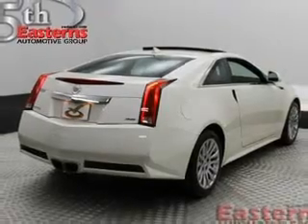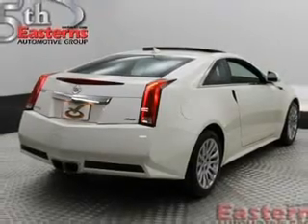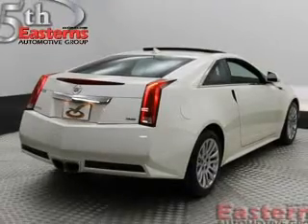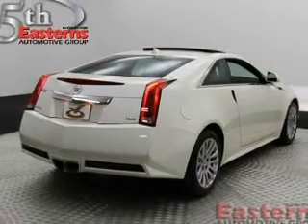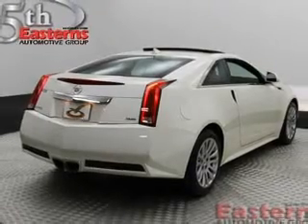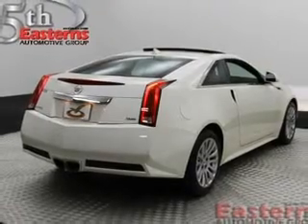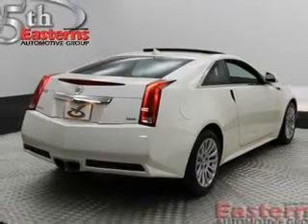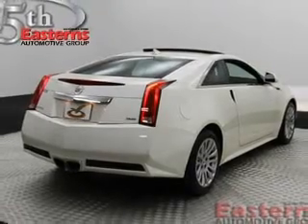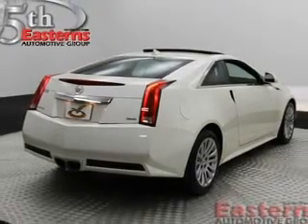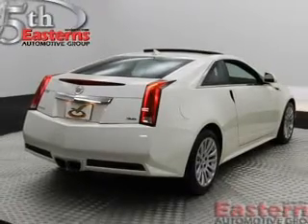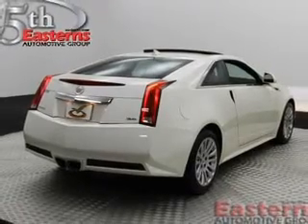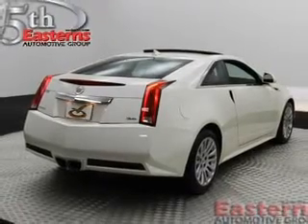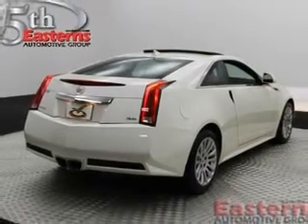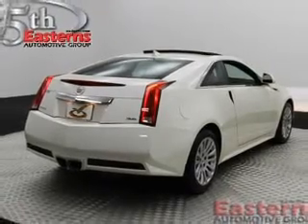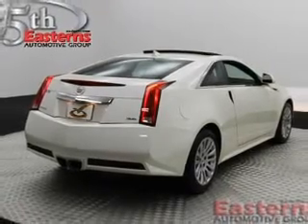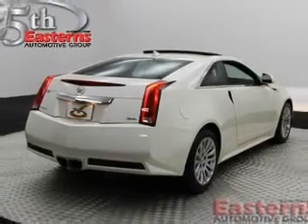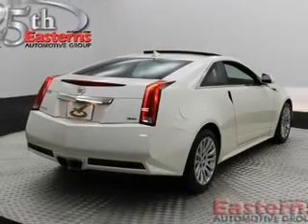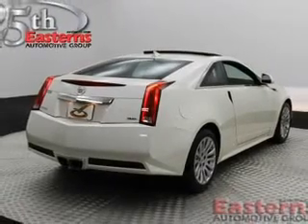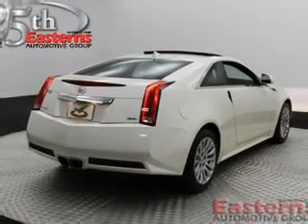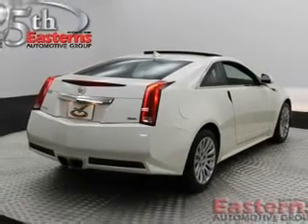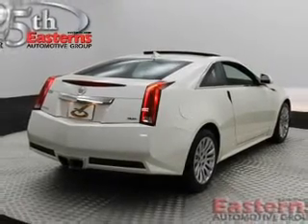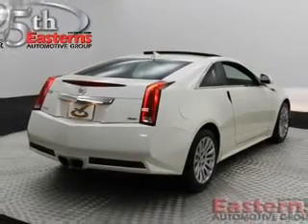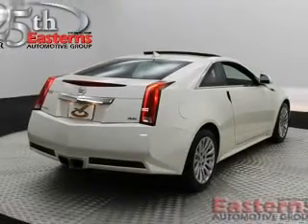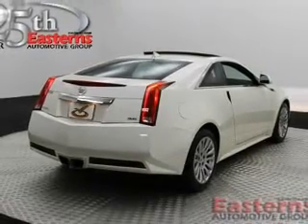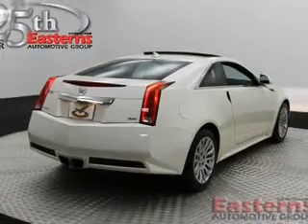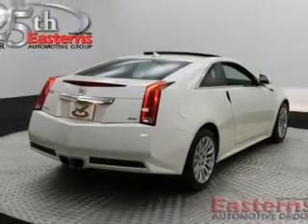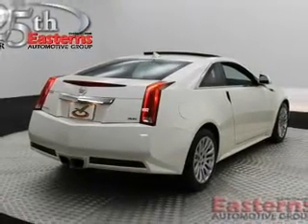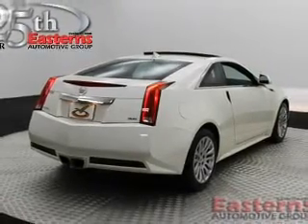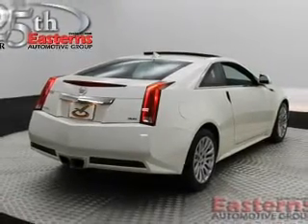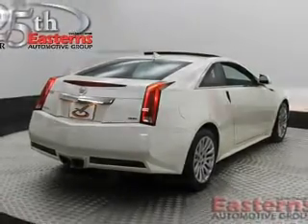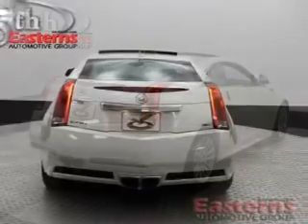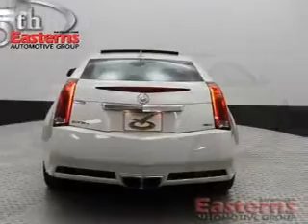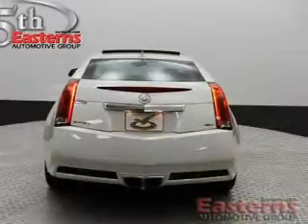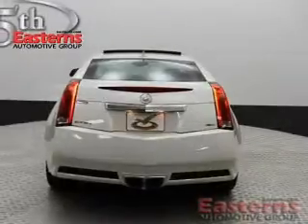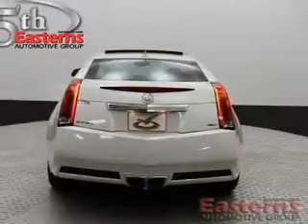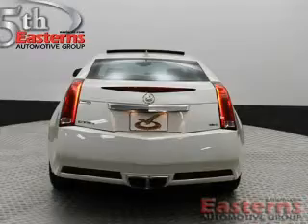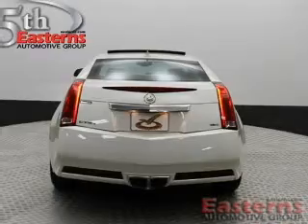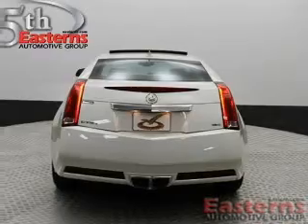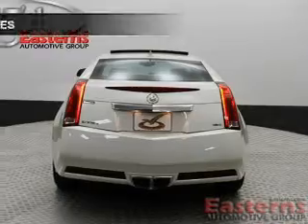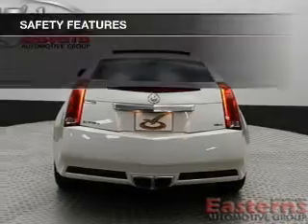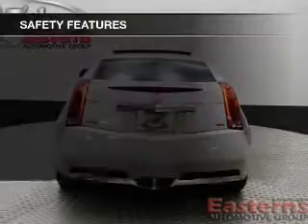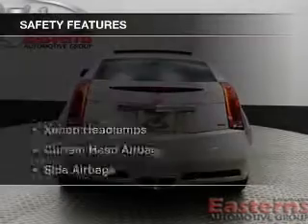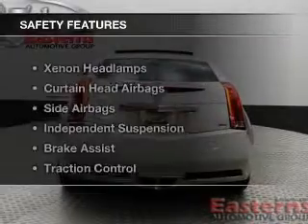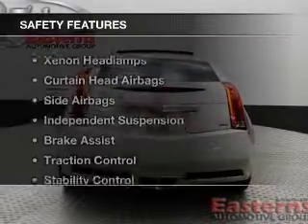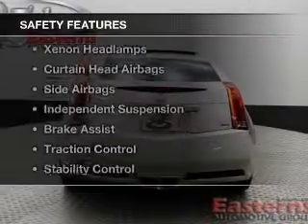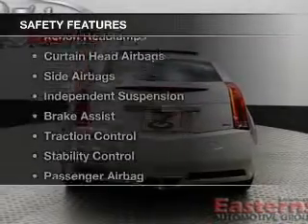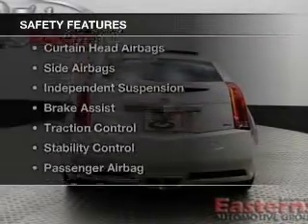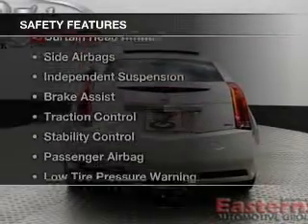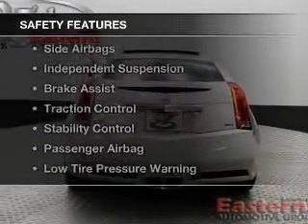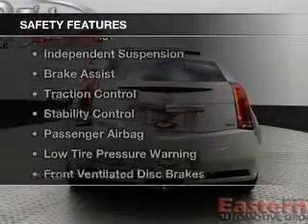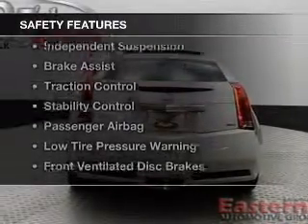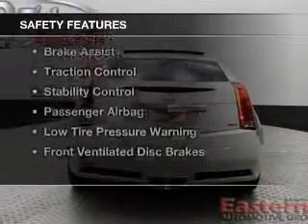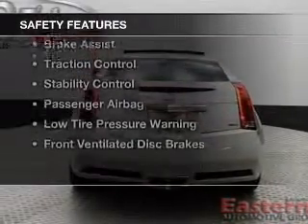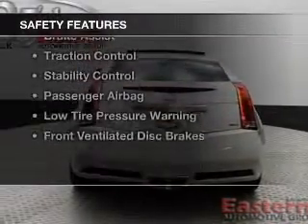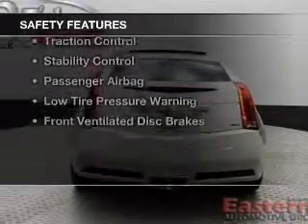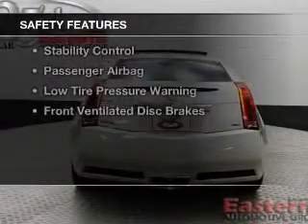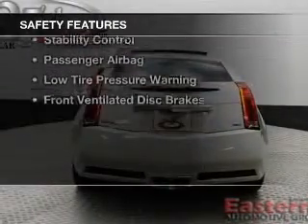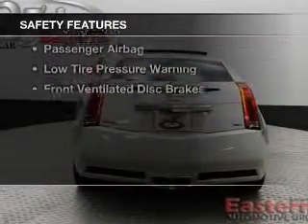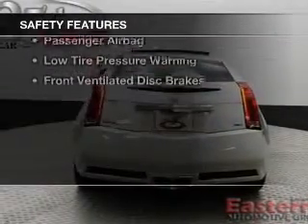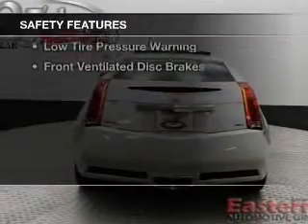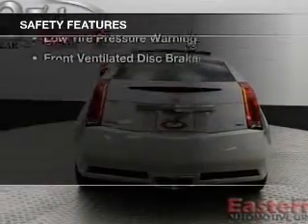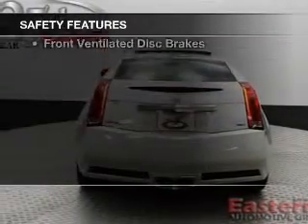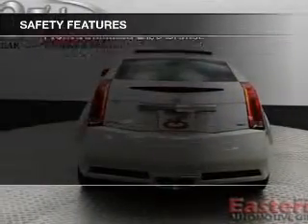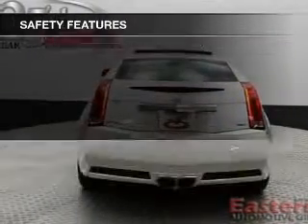Additional features include a premium sound system, aluminum rims, and dual temperature controls. Safety was made a priority with these features.